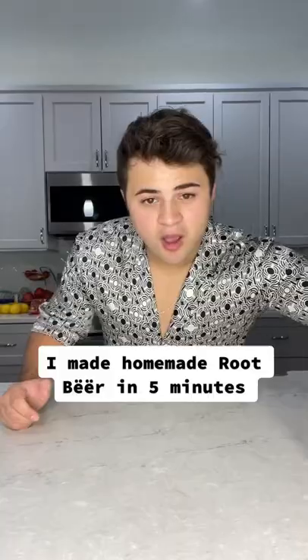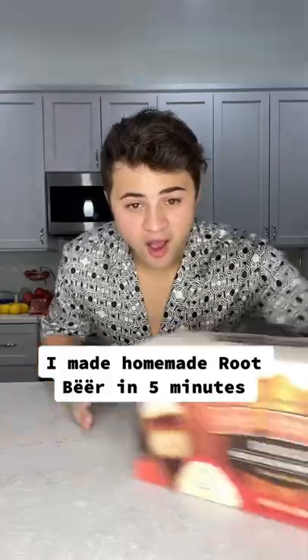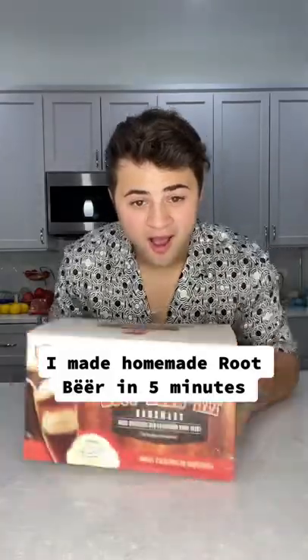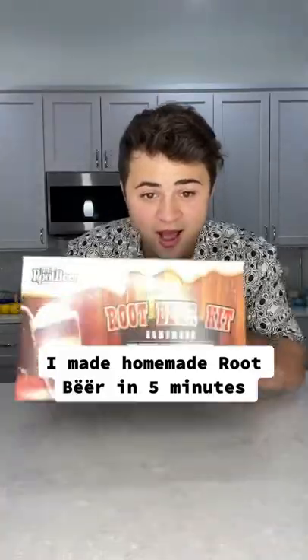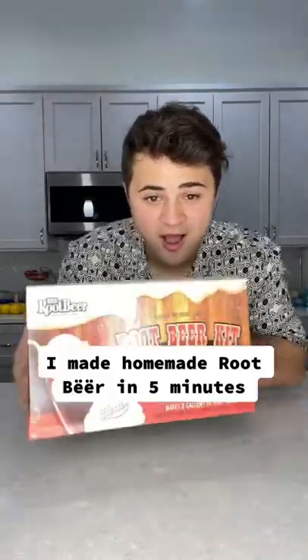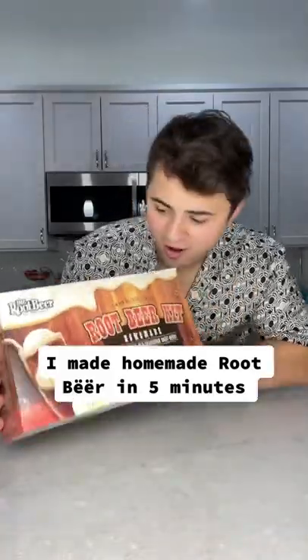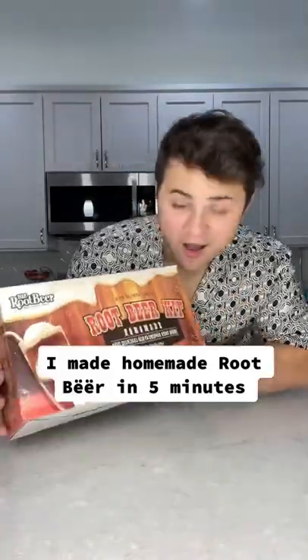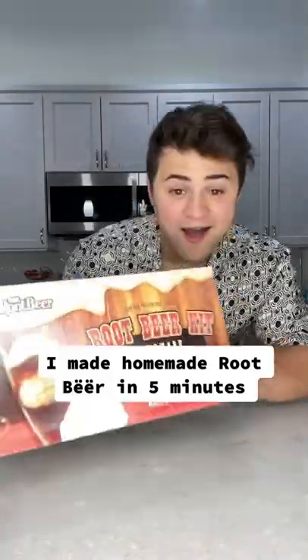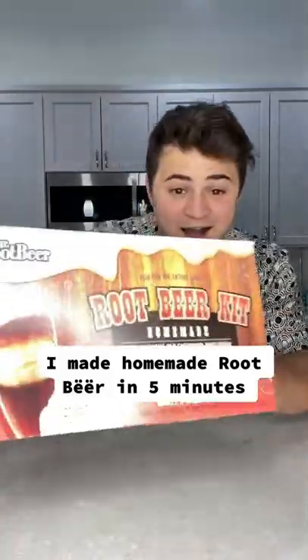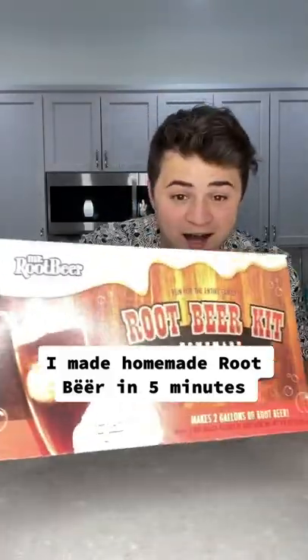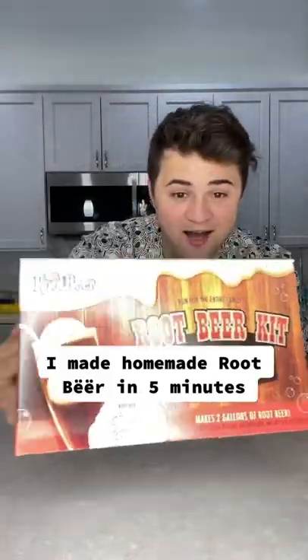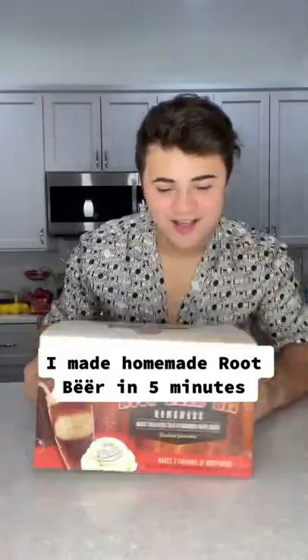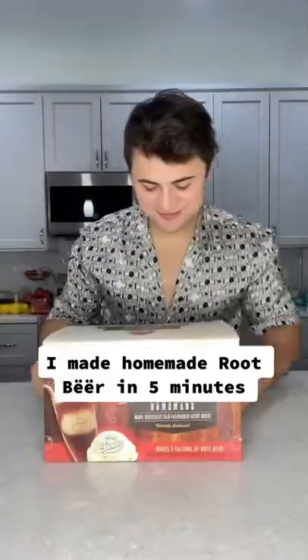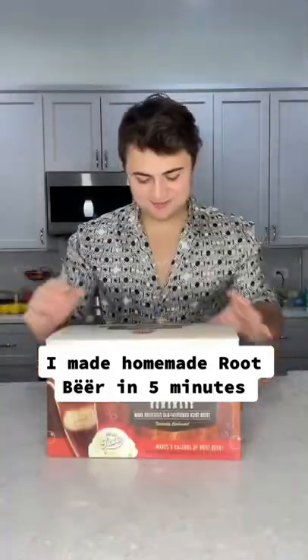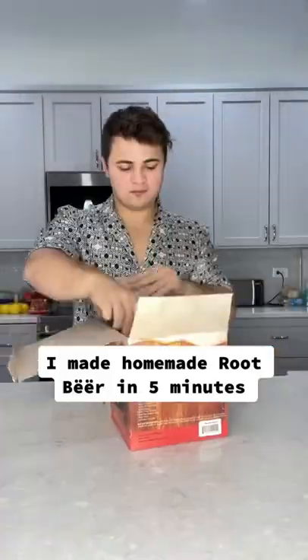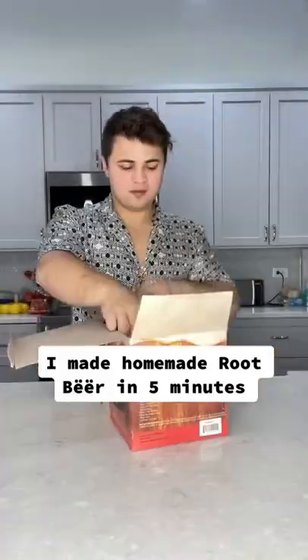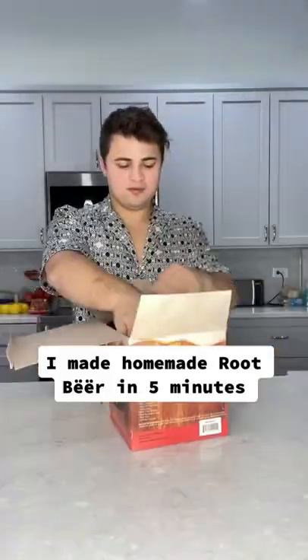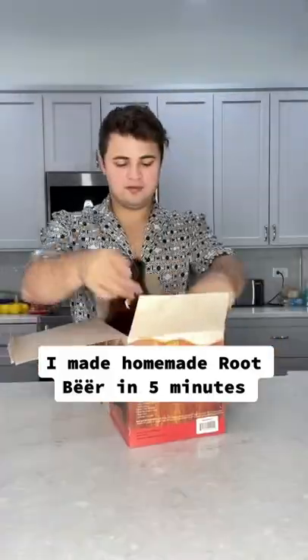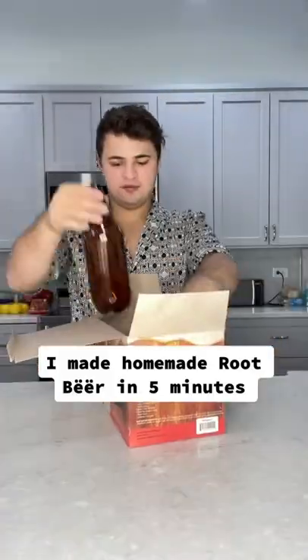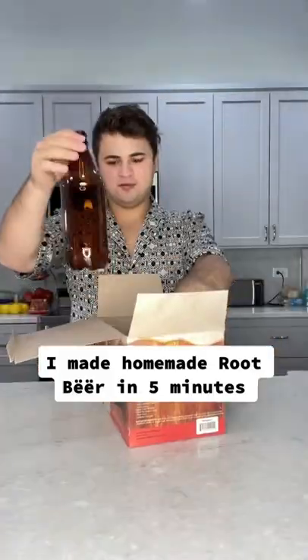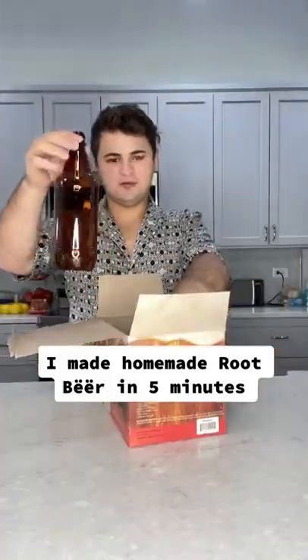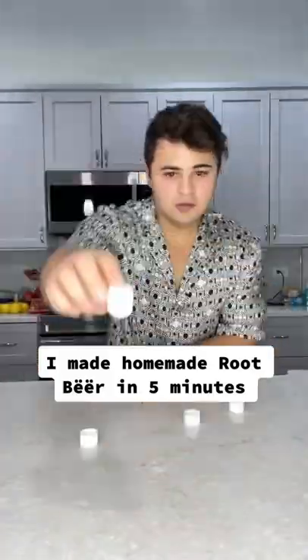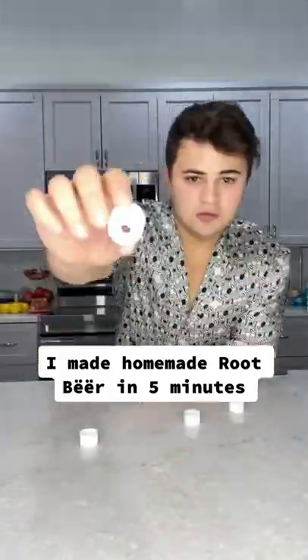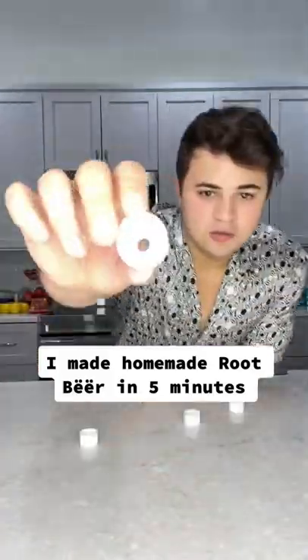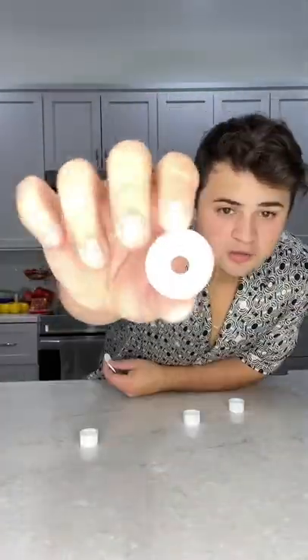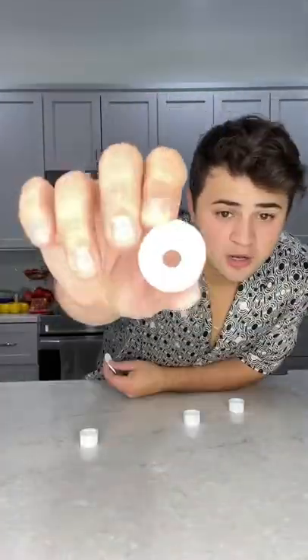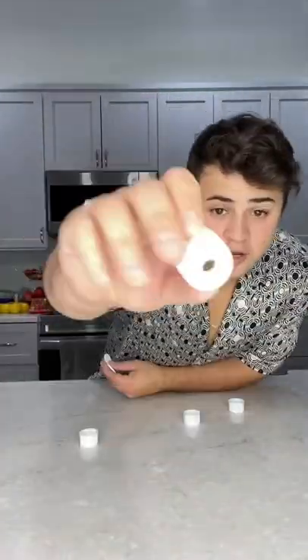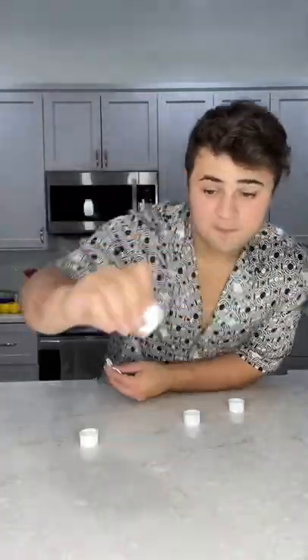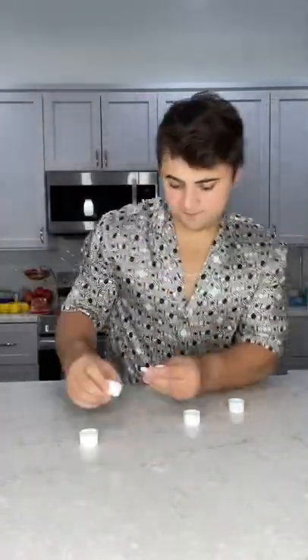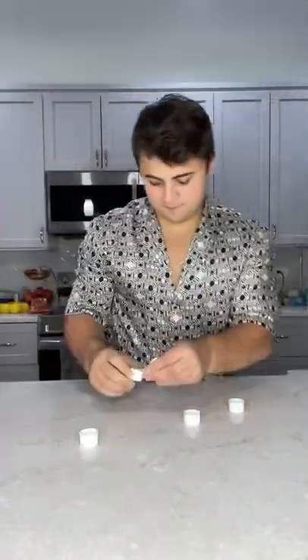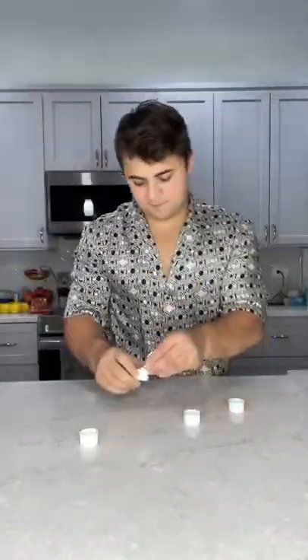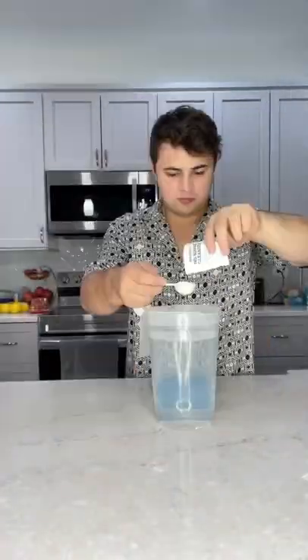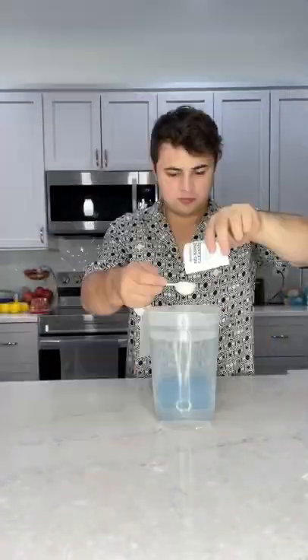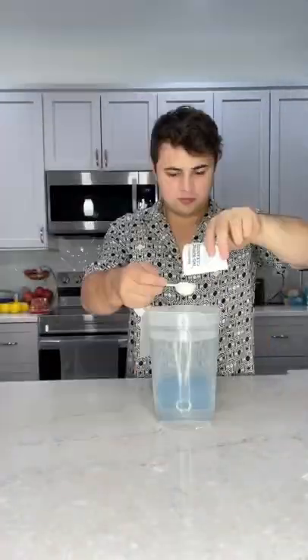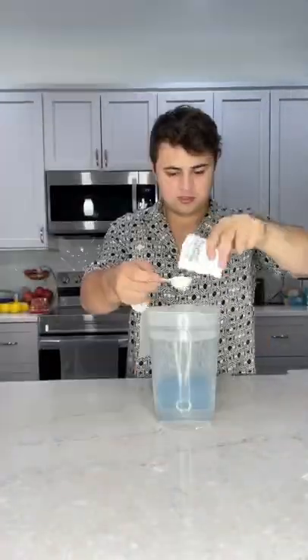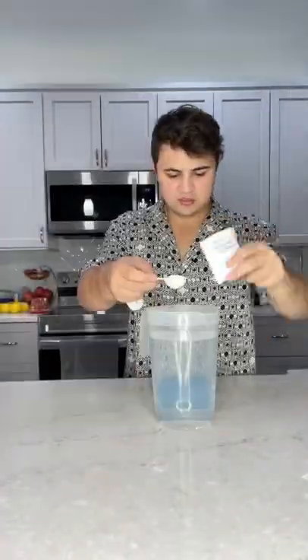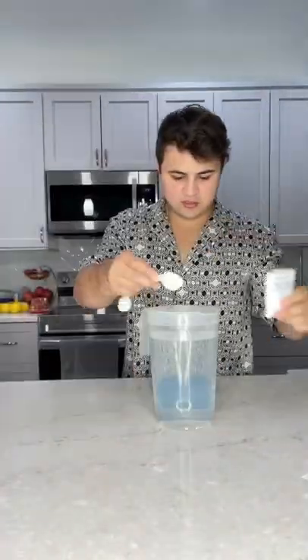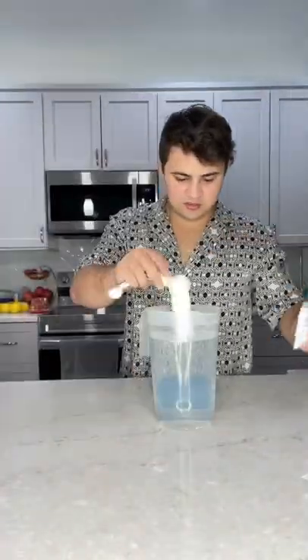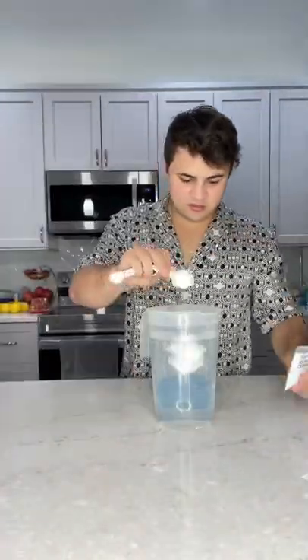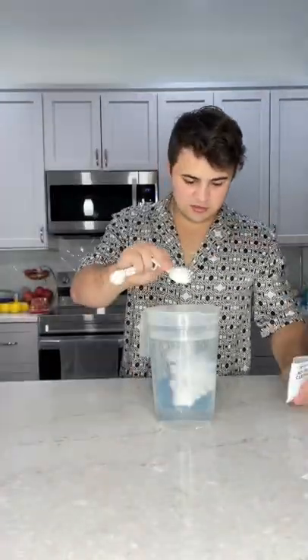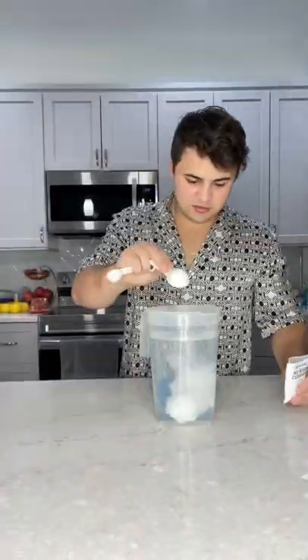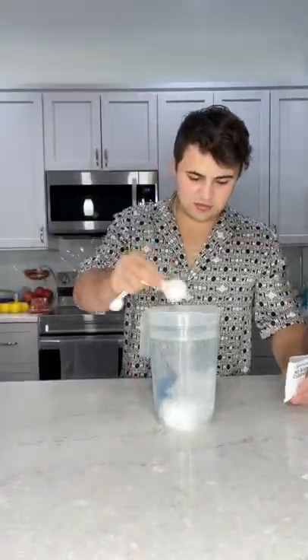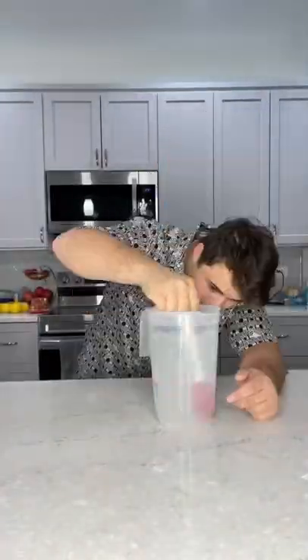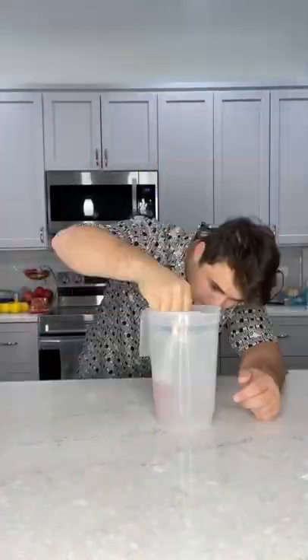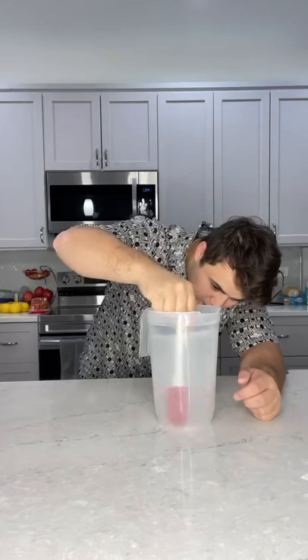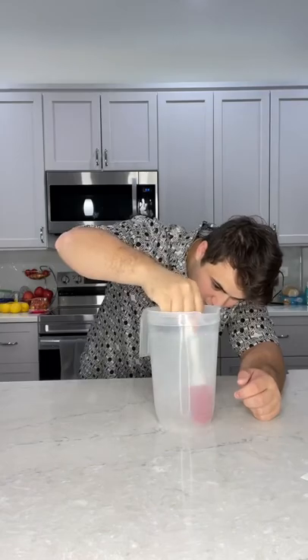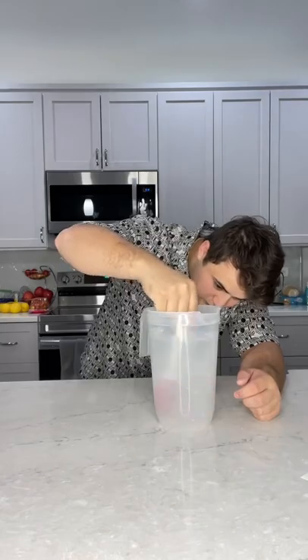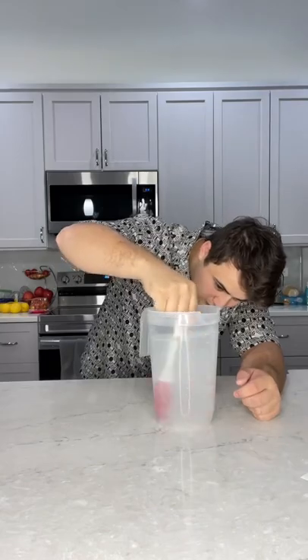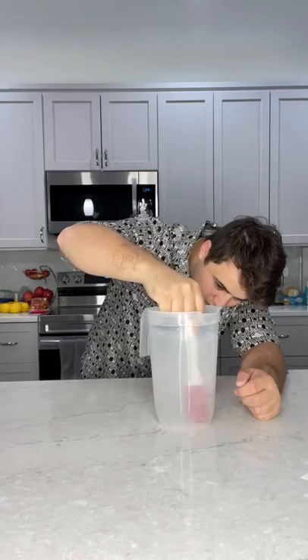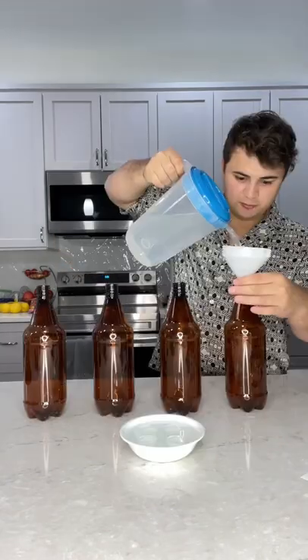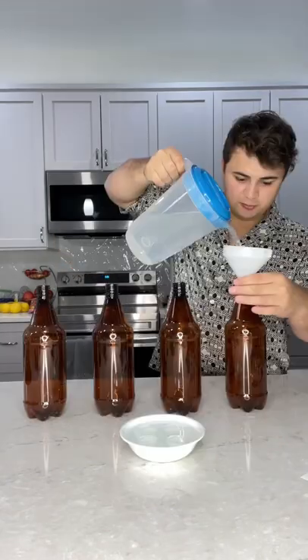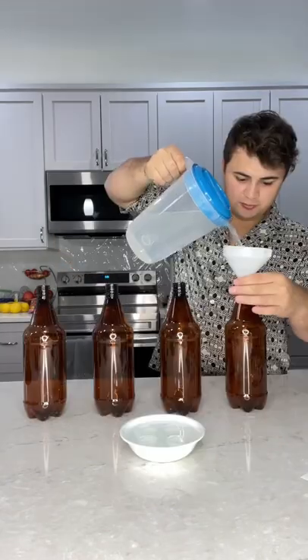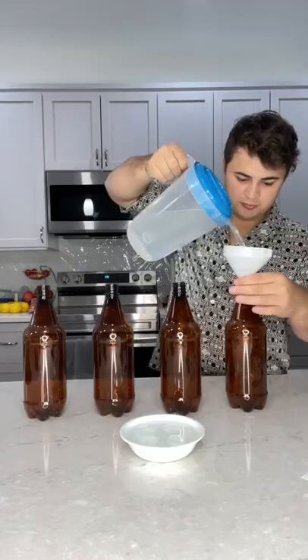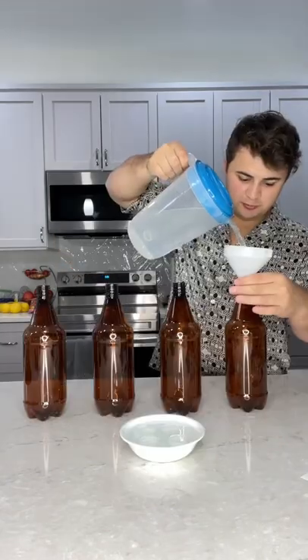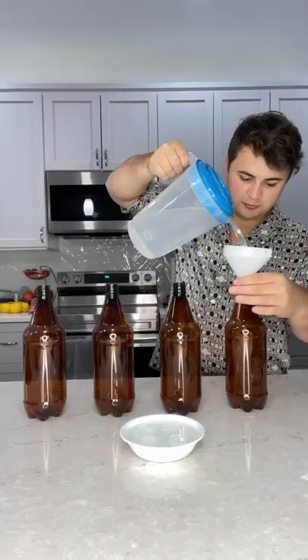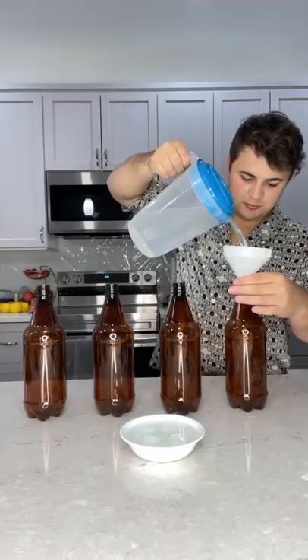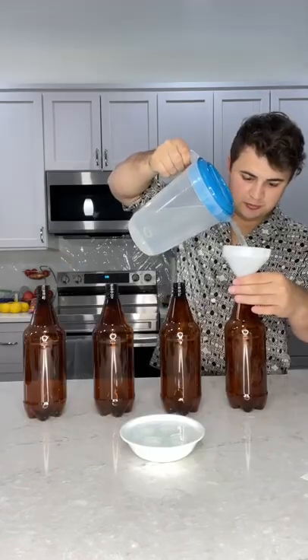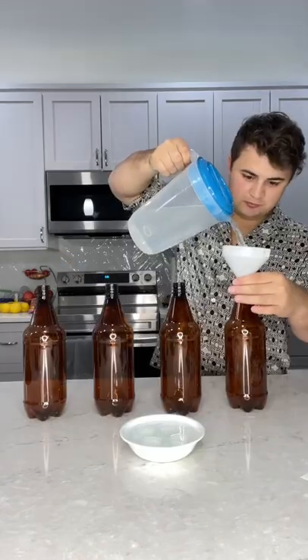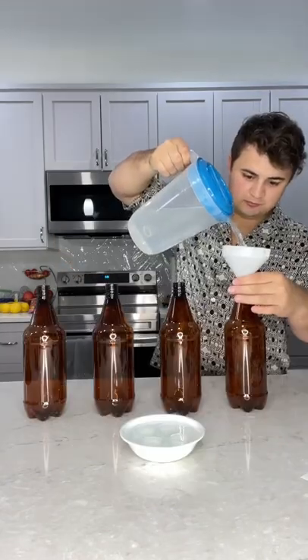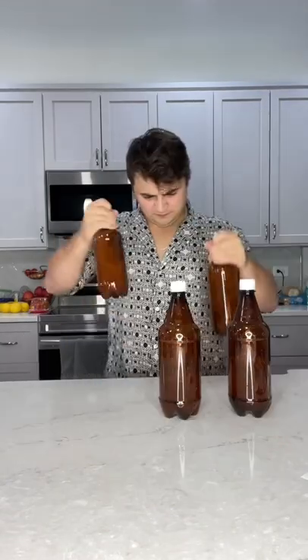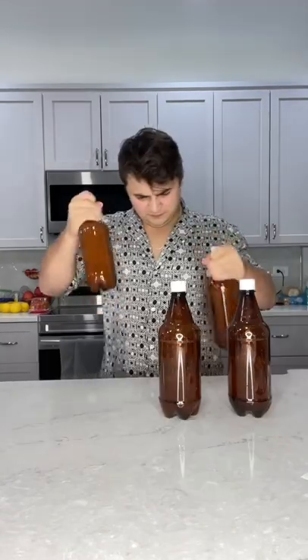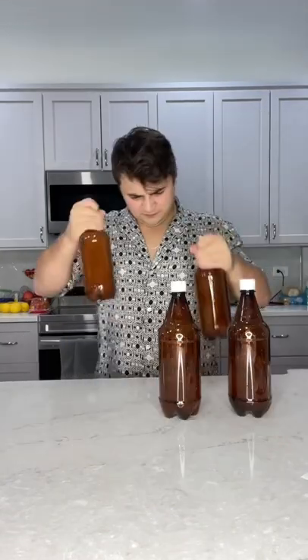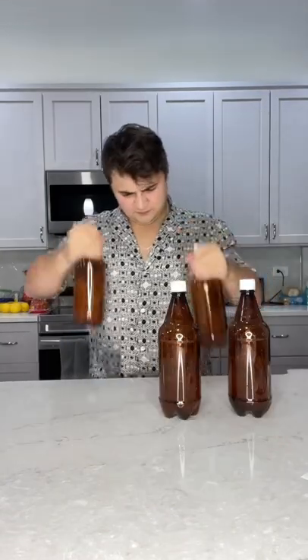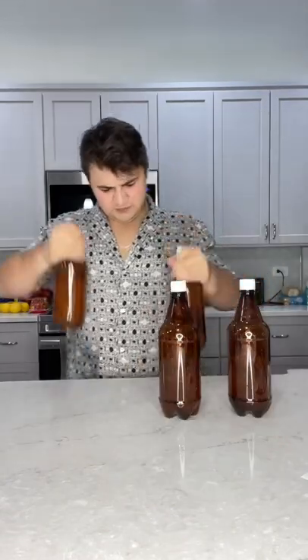My dad's obsessed with root beer, so I decided to surprise him for Father's Day and make homemade root beer. First I had to sanitize all the bottles, and then it was time to make the root beer.